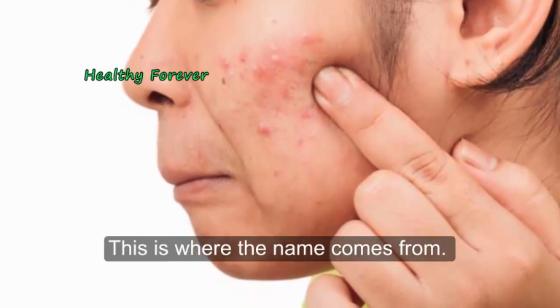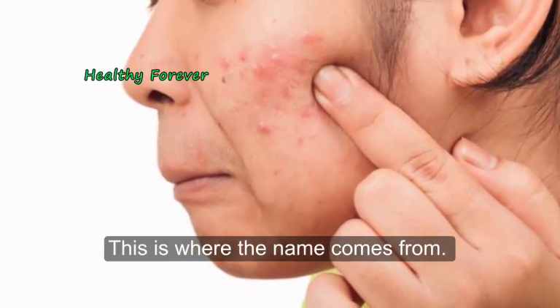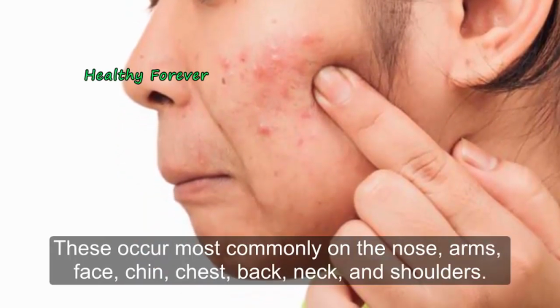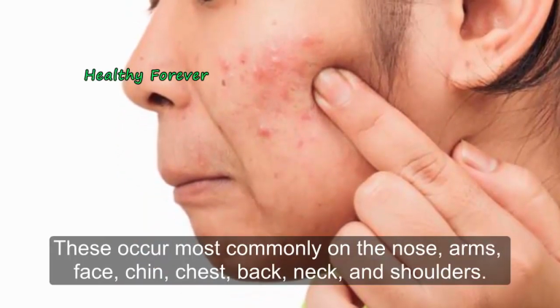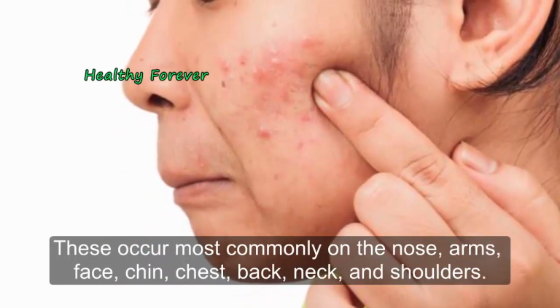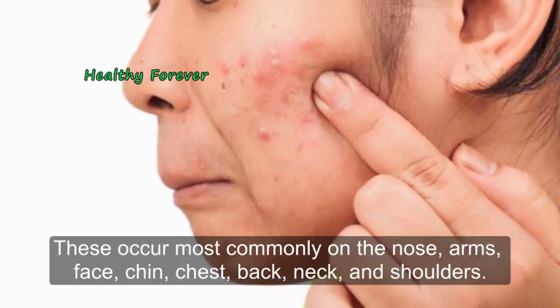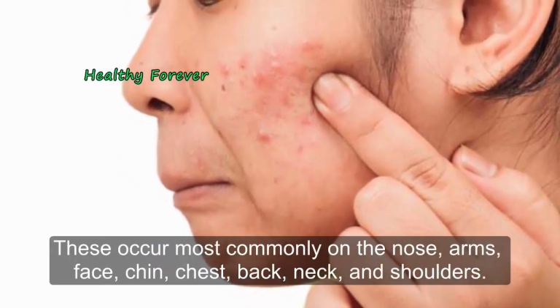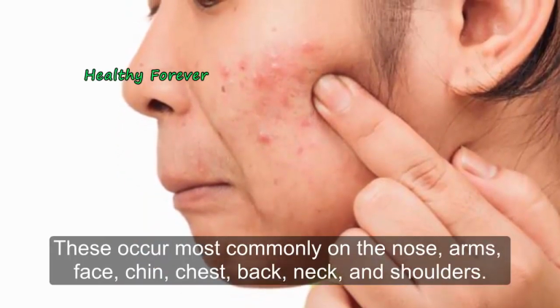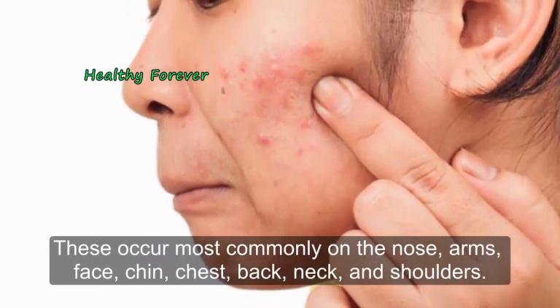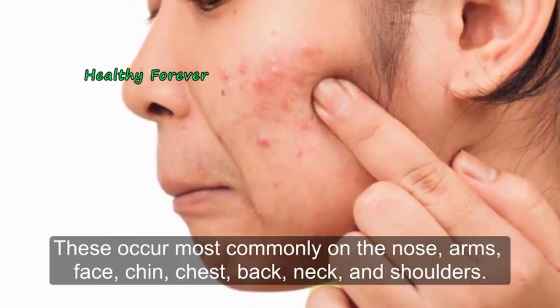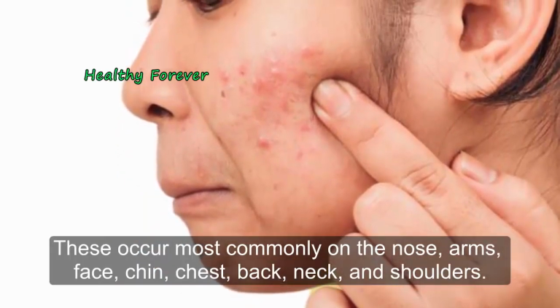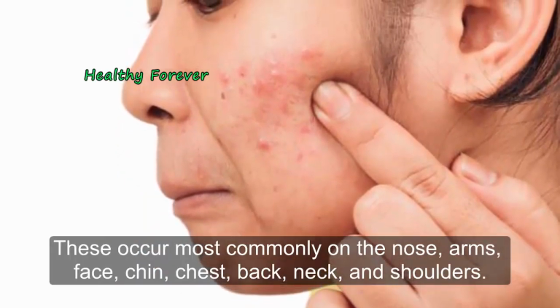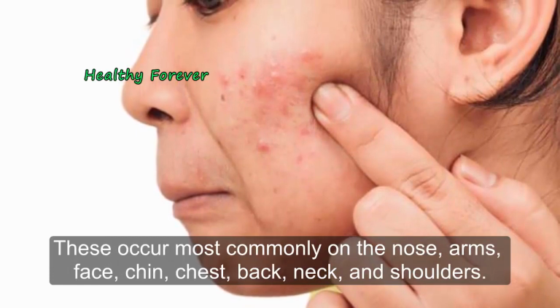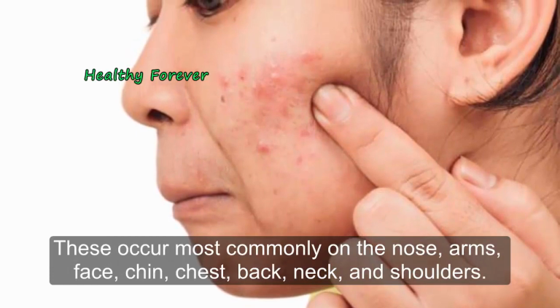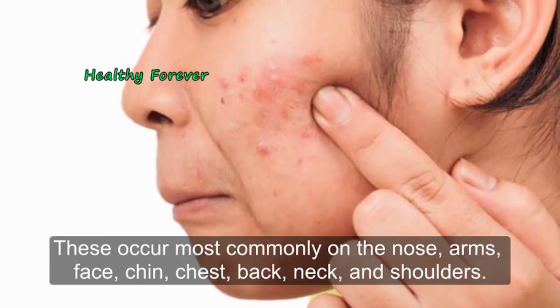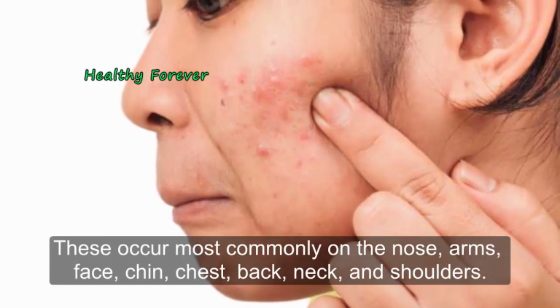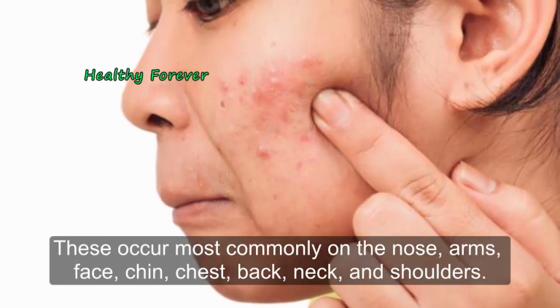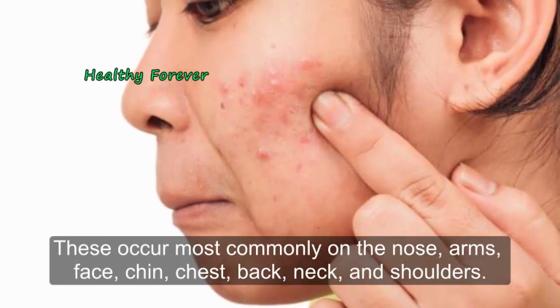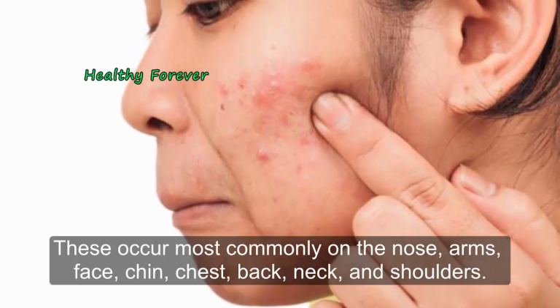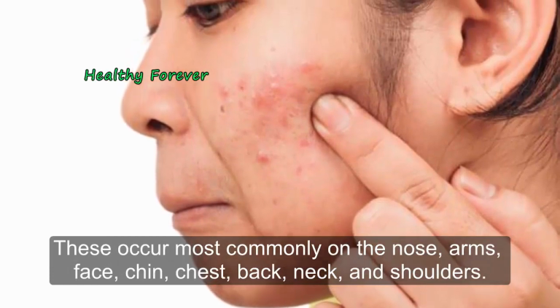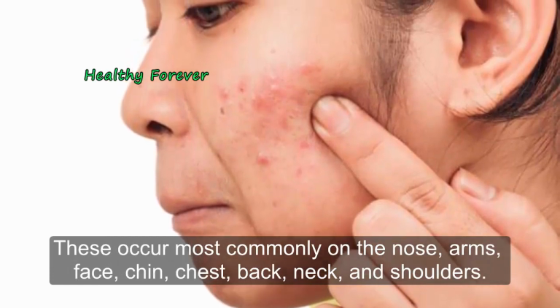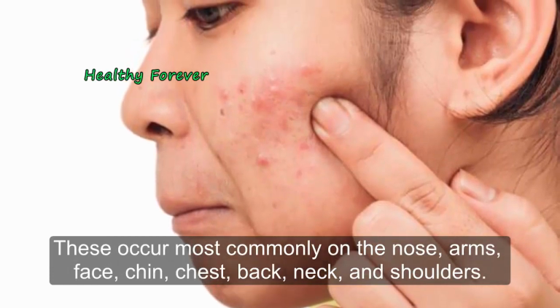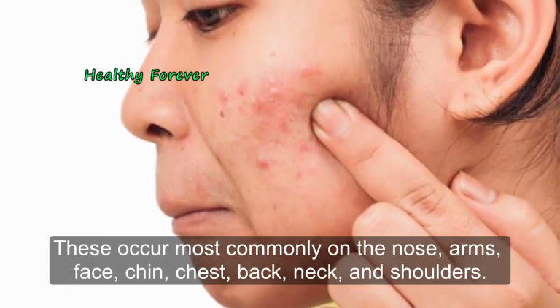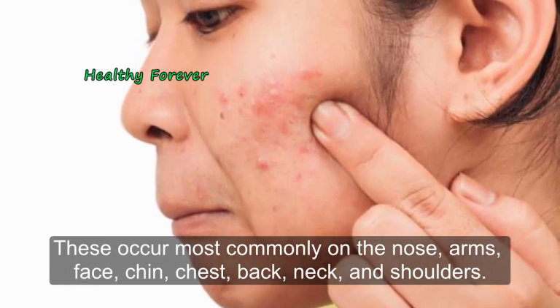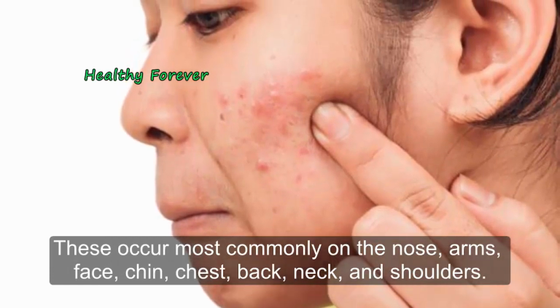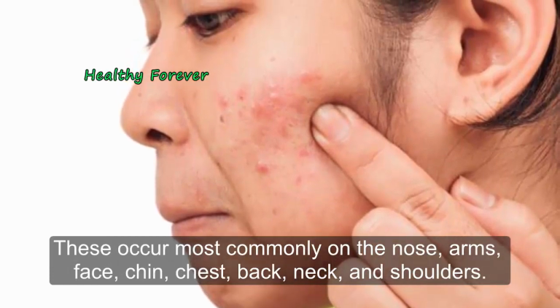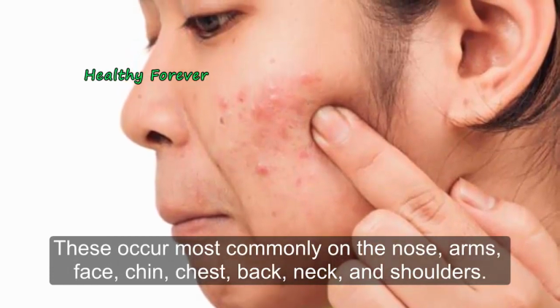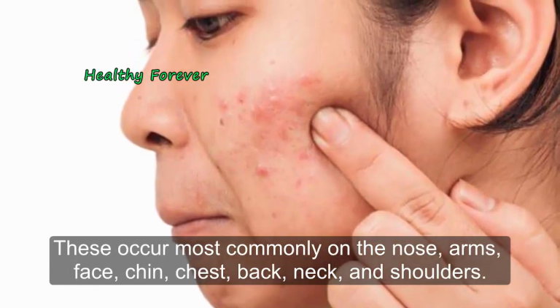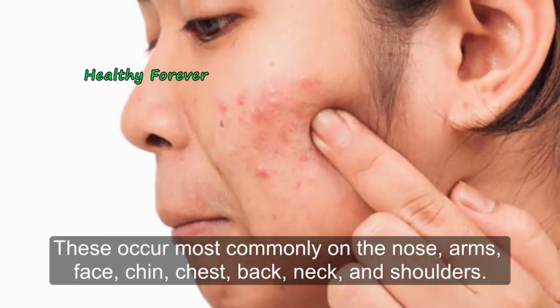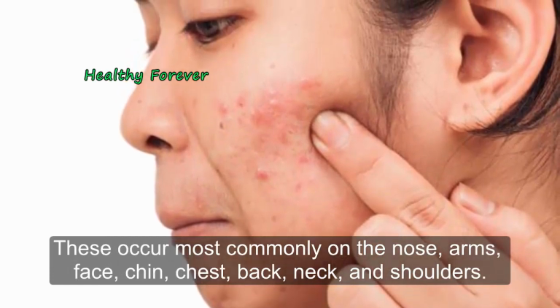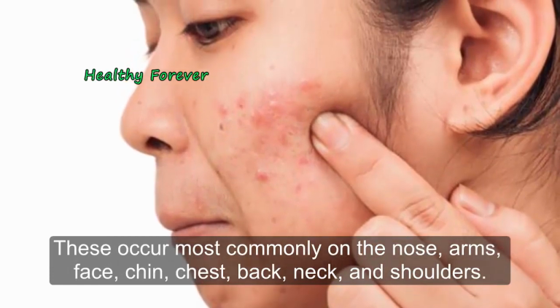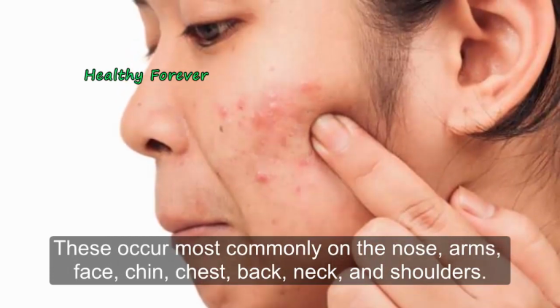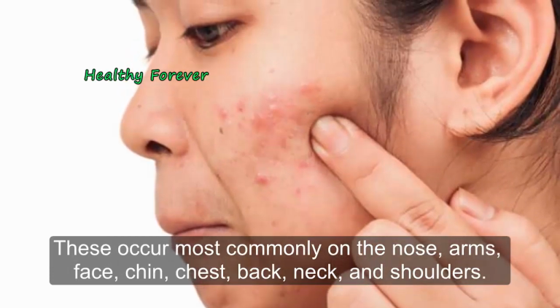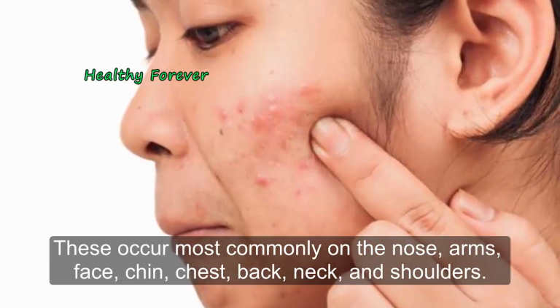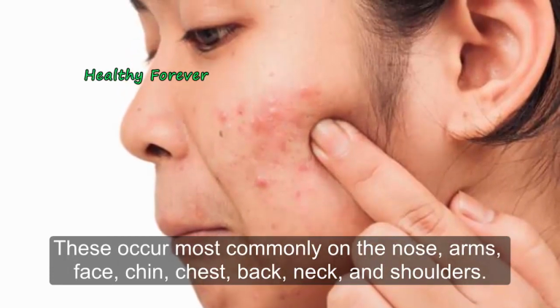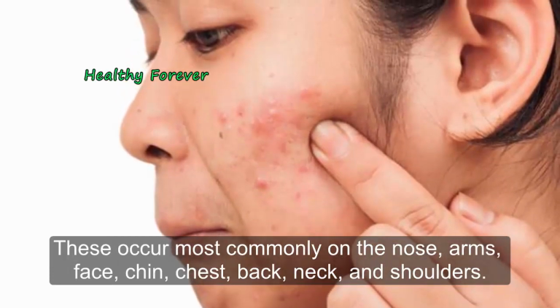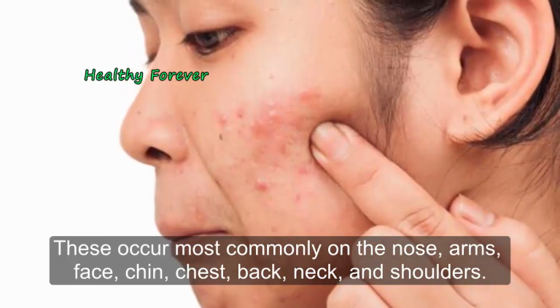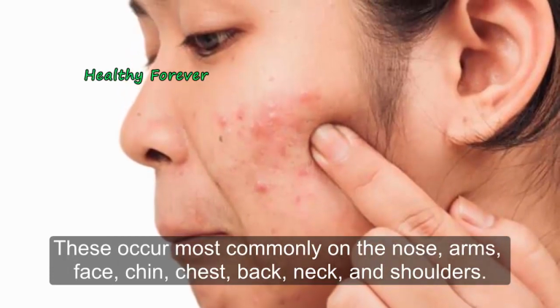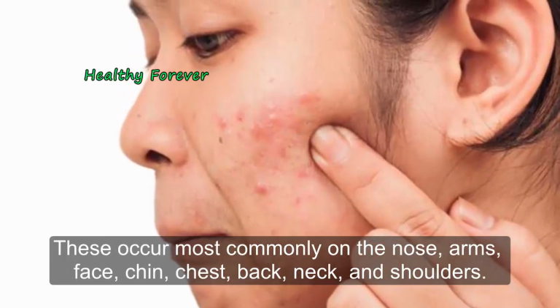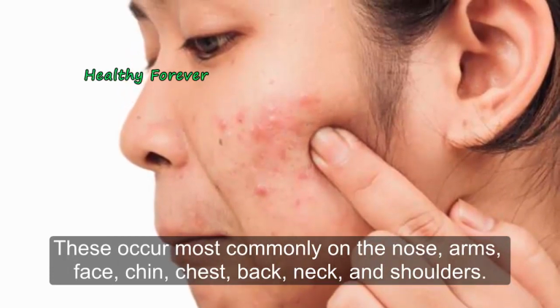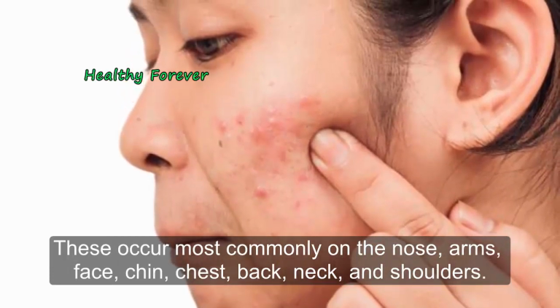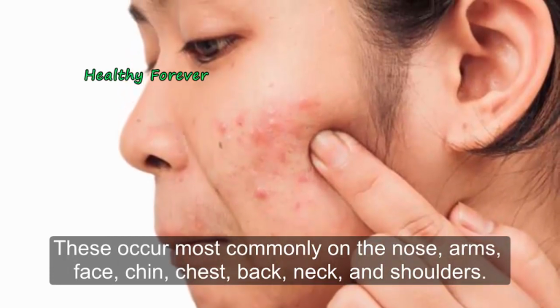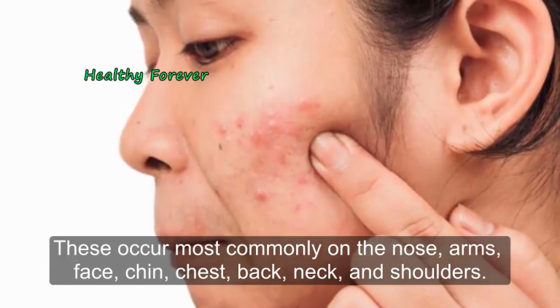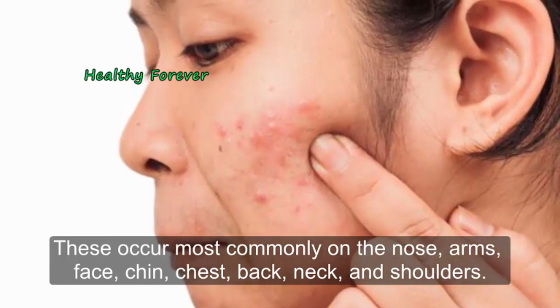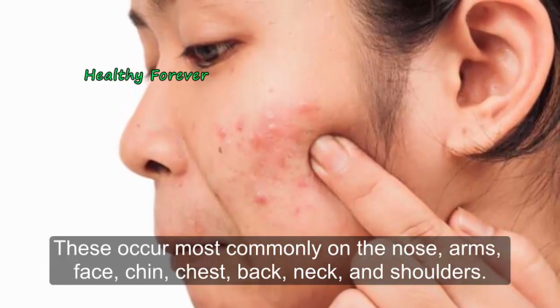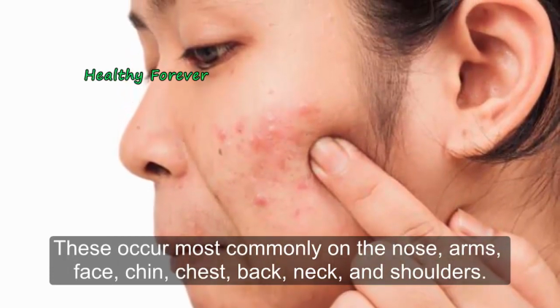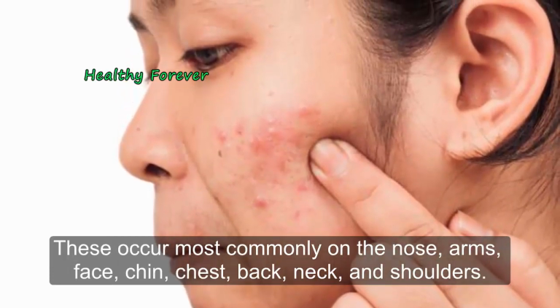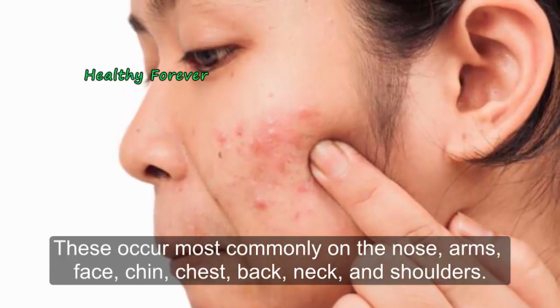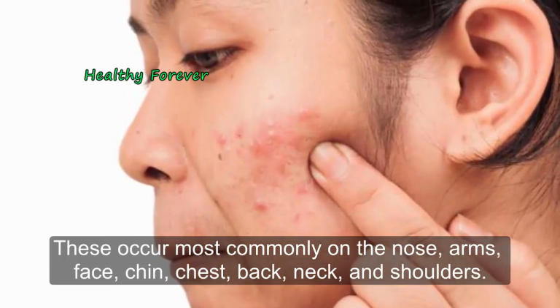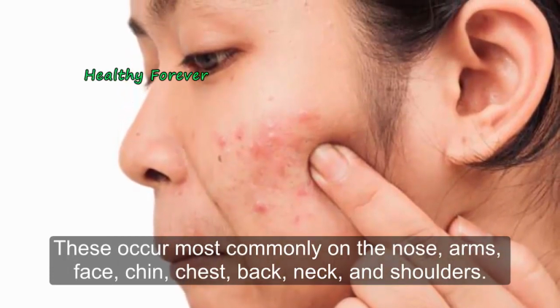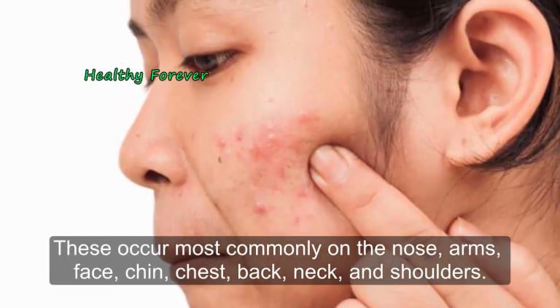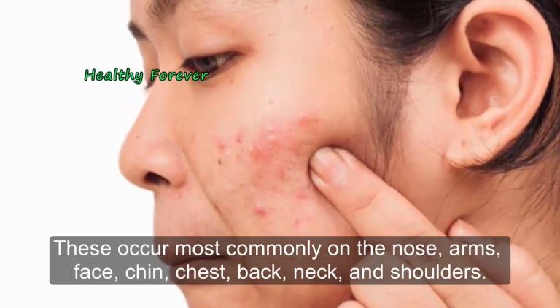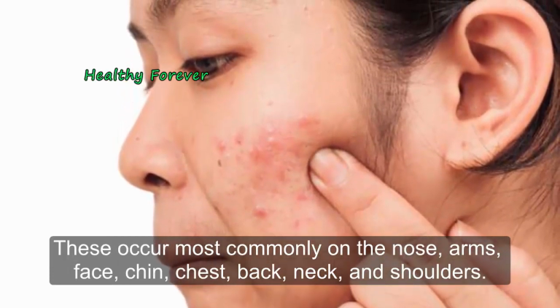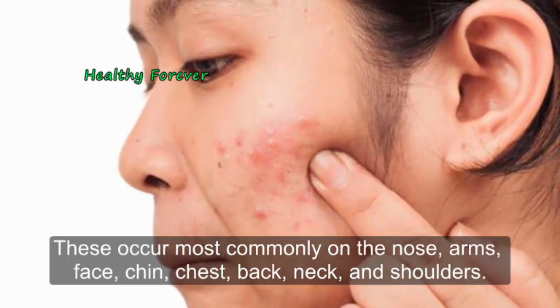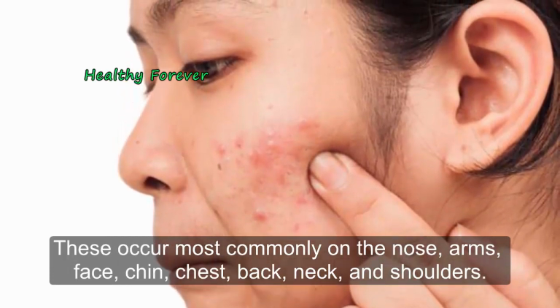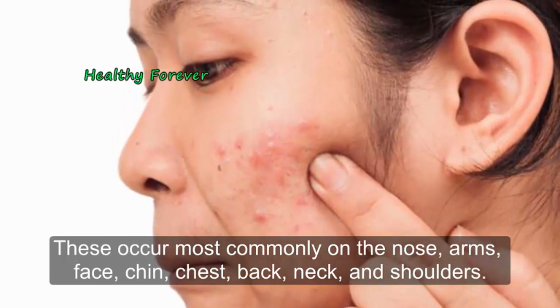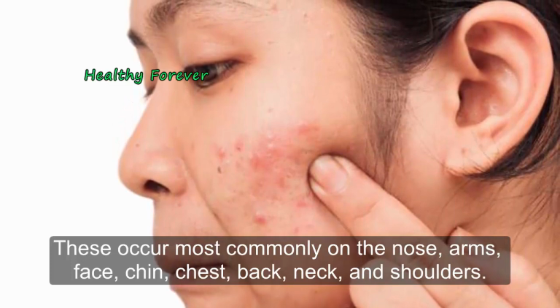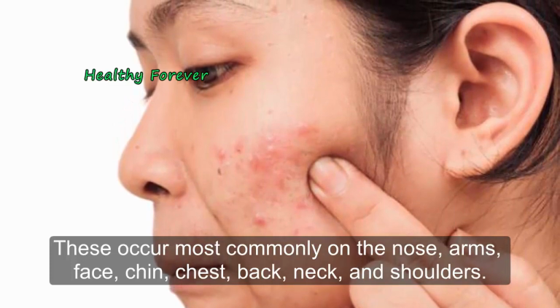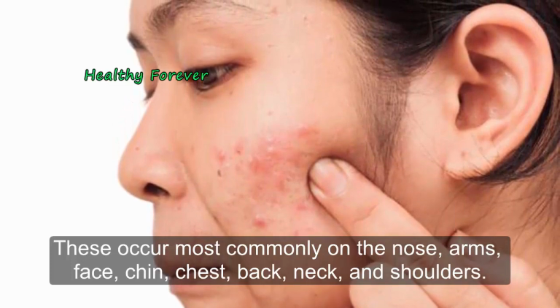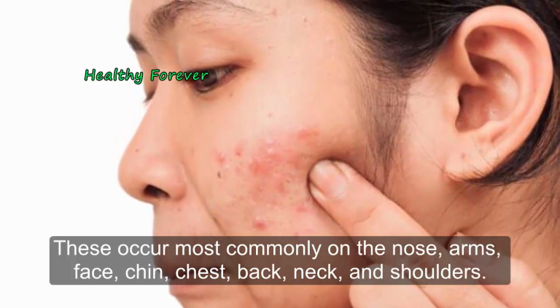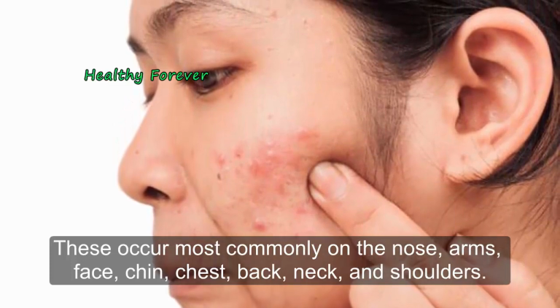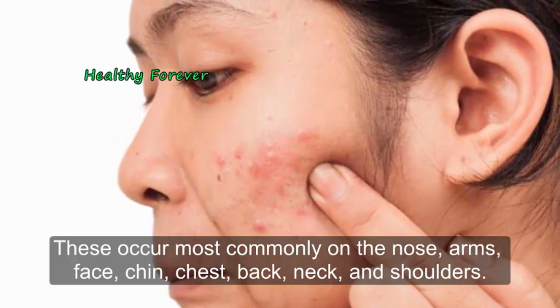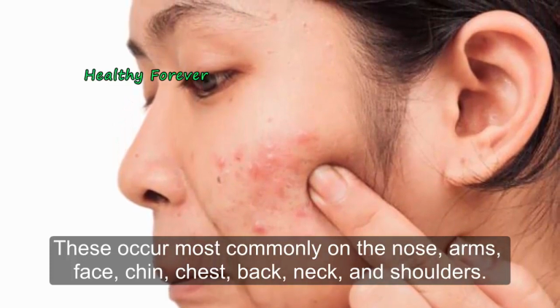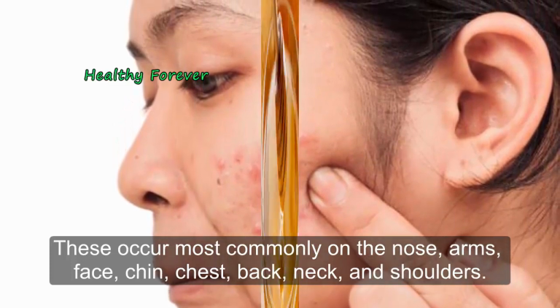These occur most commonly on the nose, arms, face, chin, chest, back, neck, and shoulders.